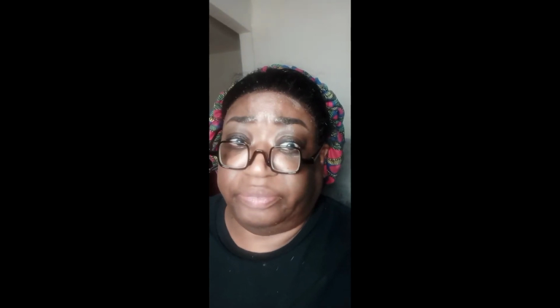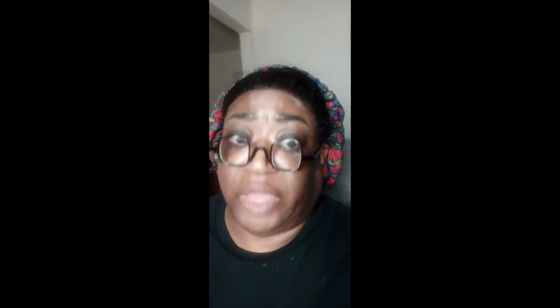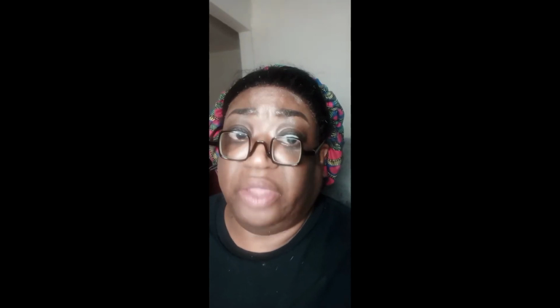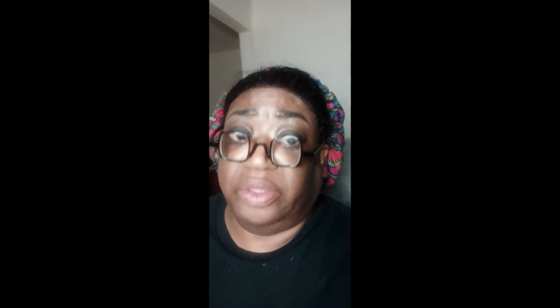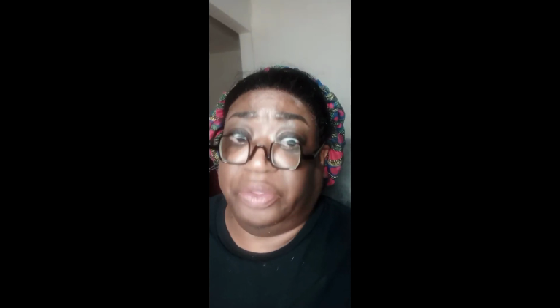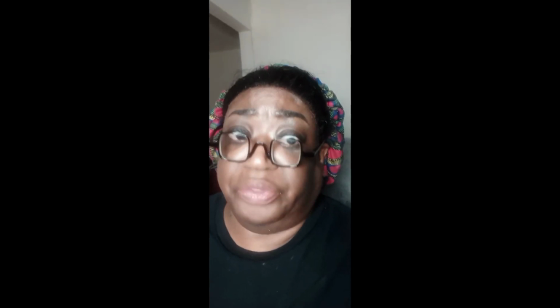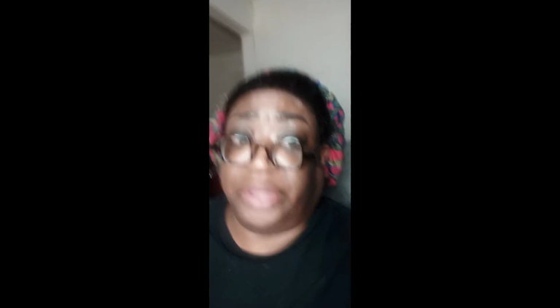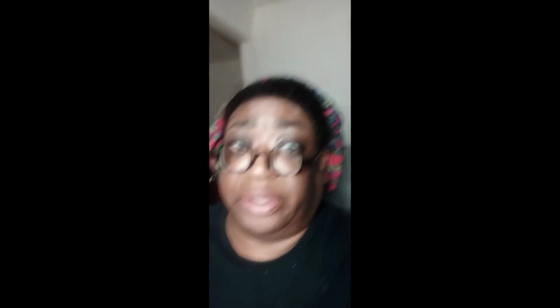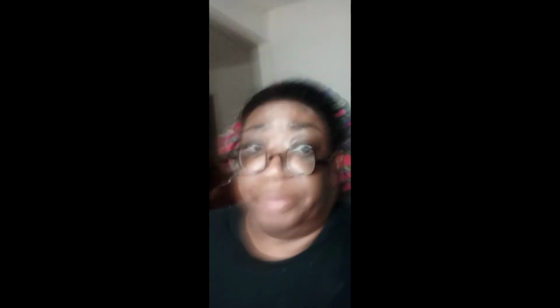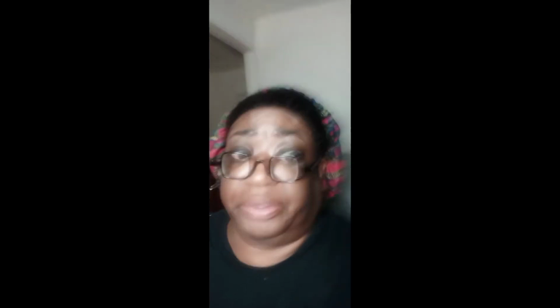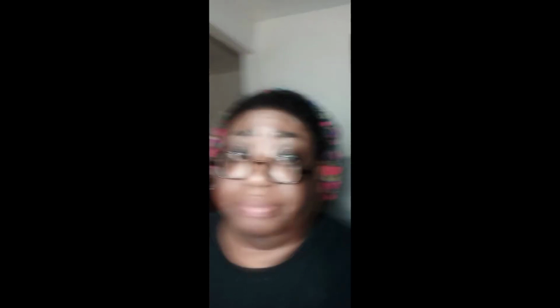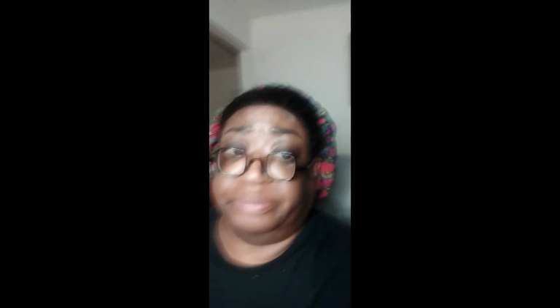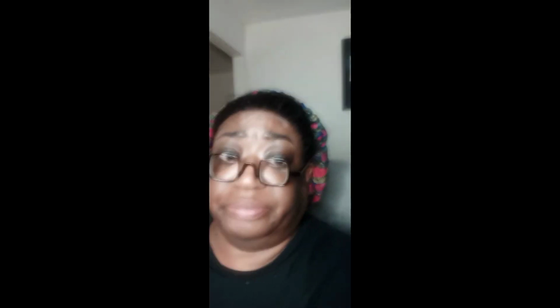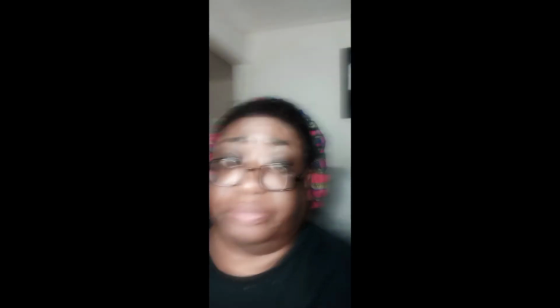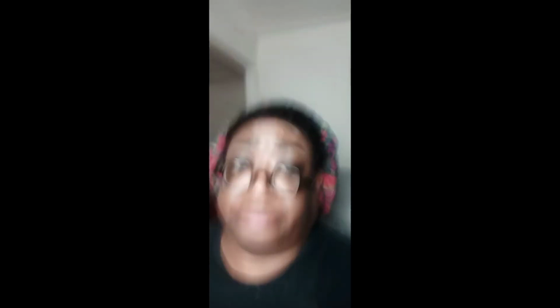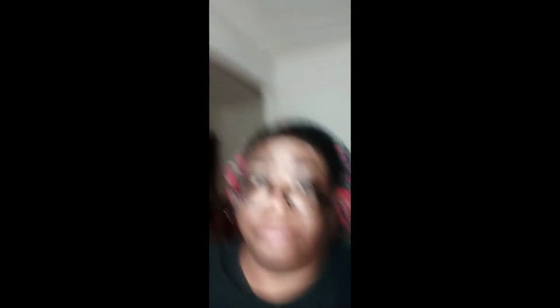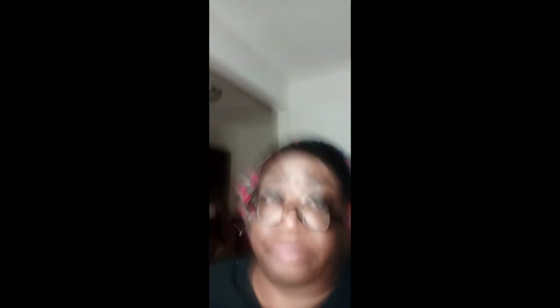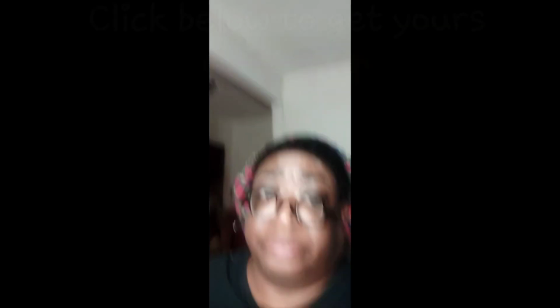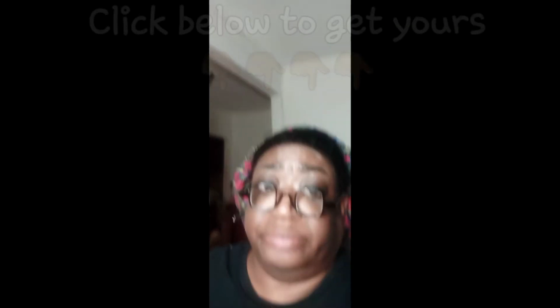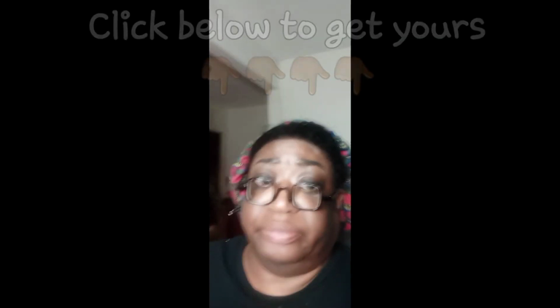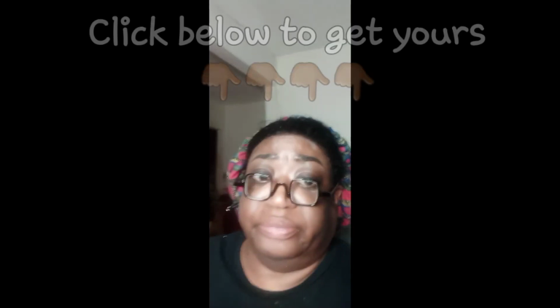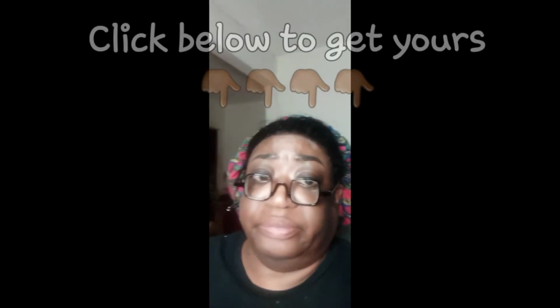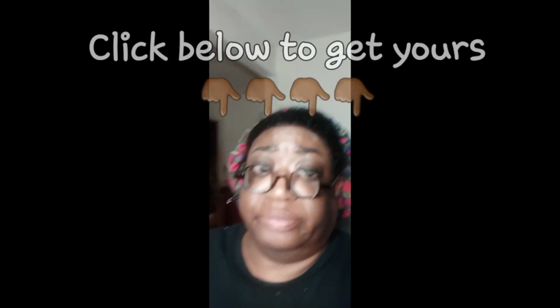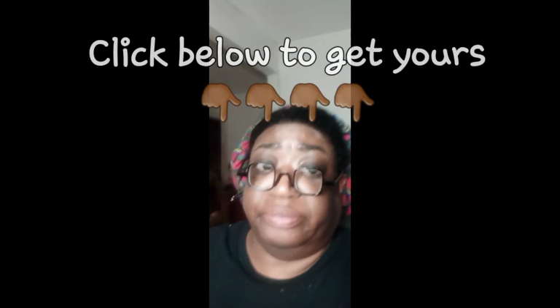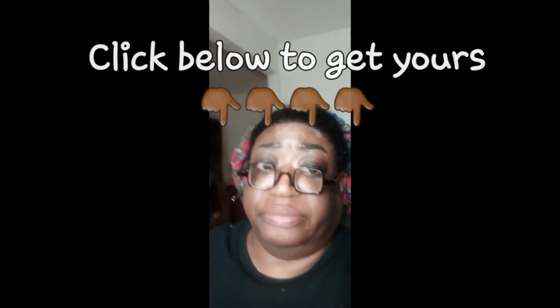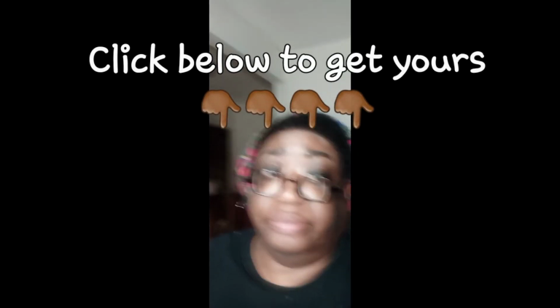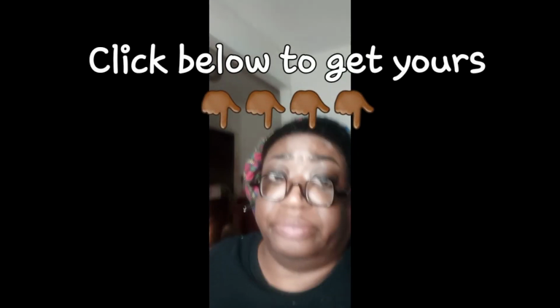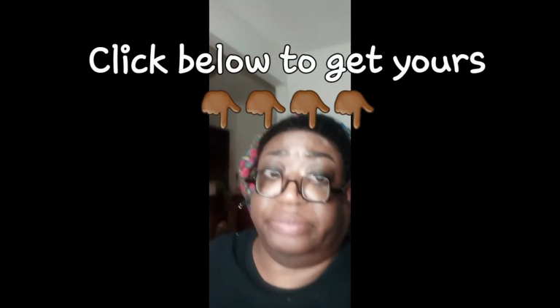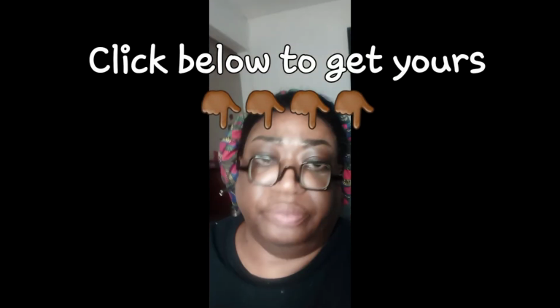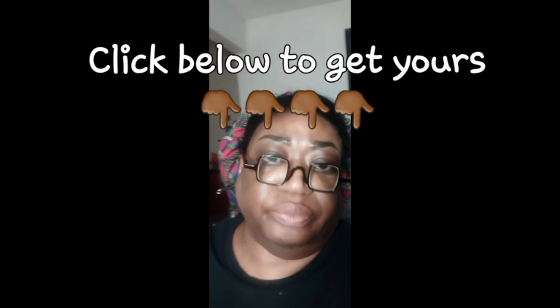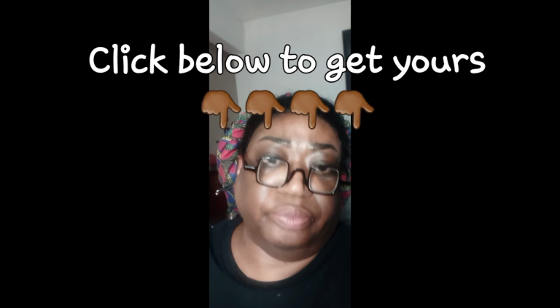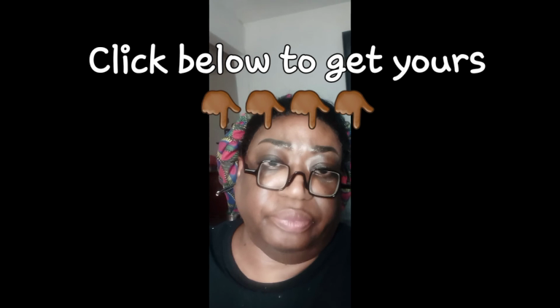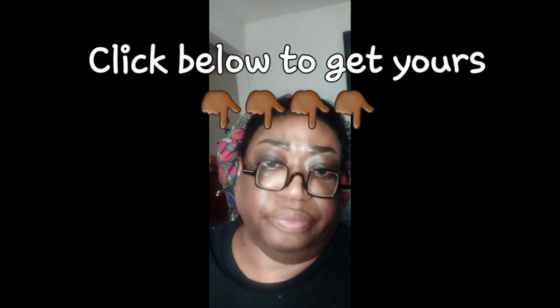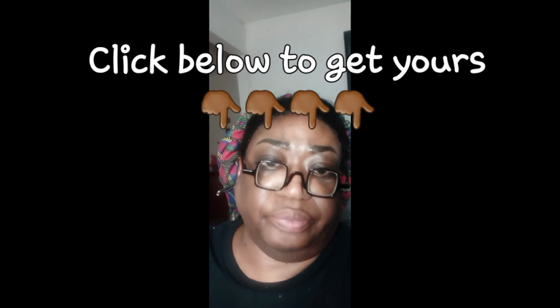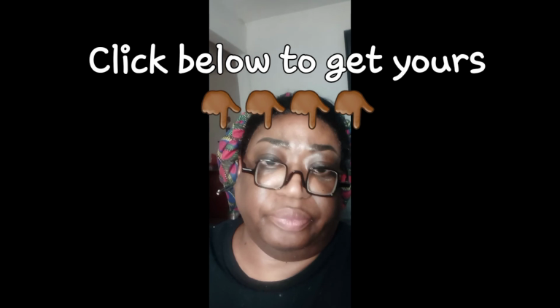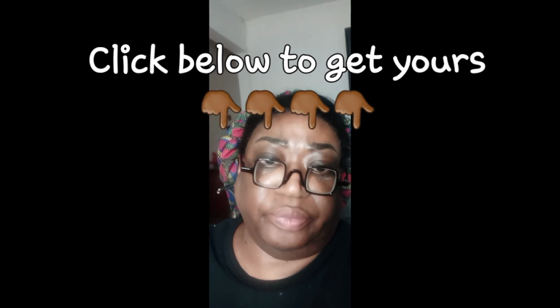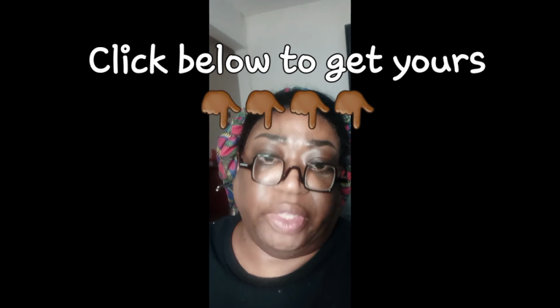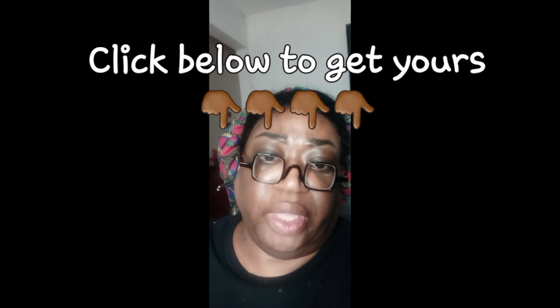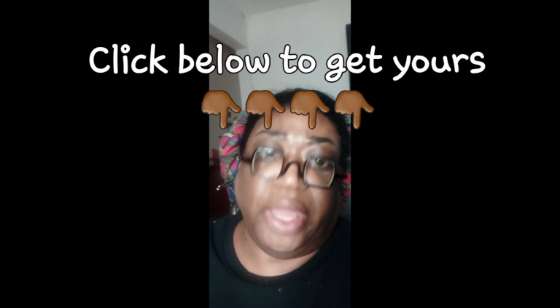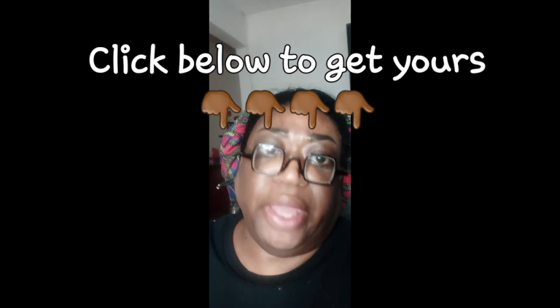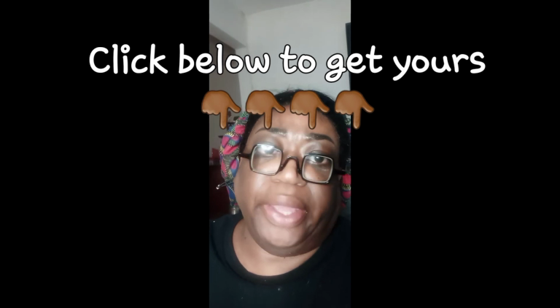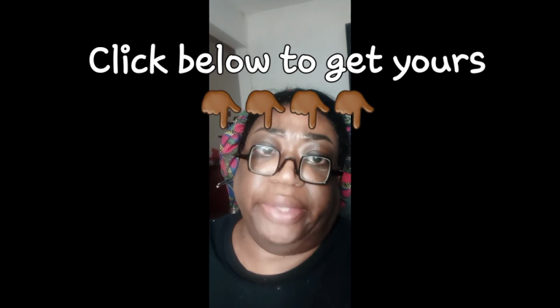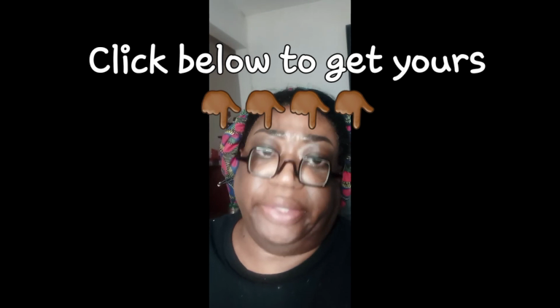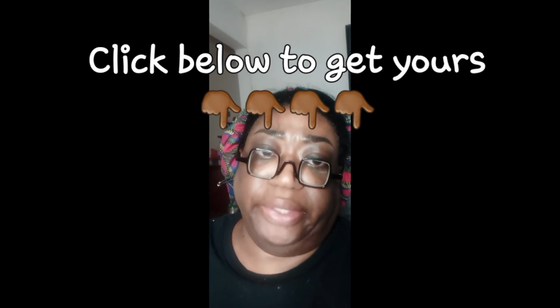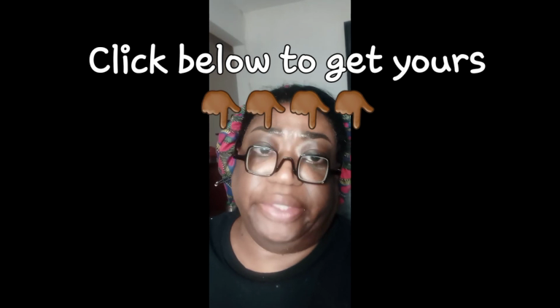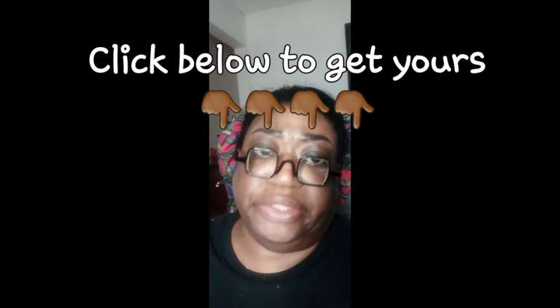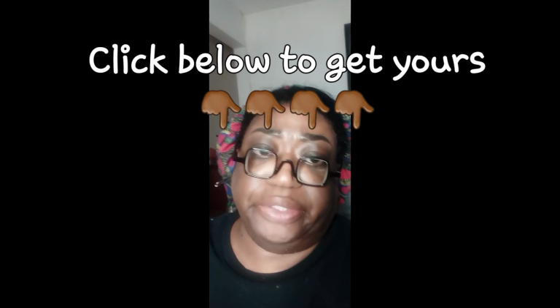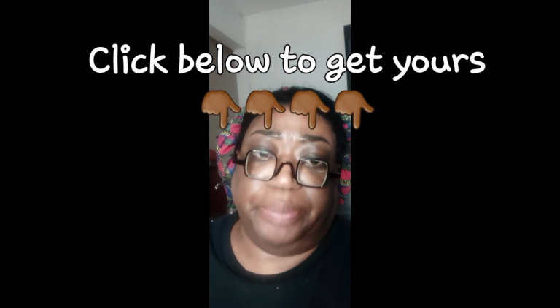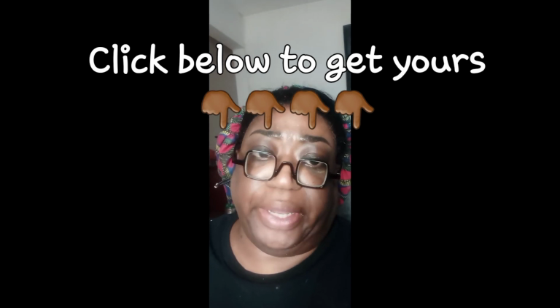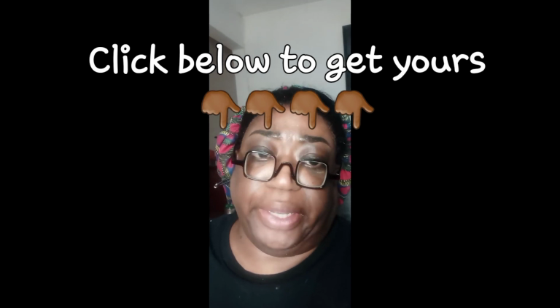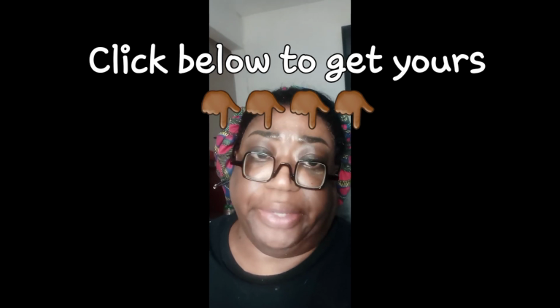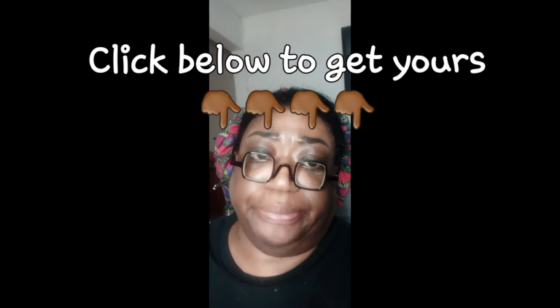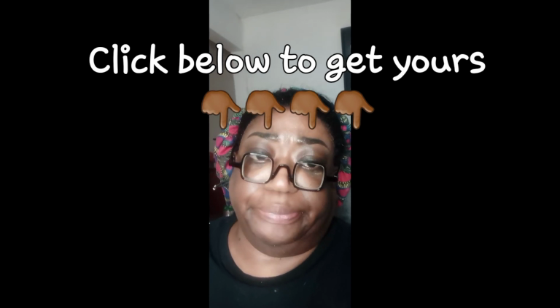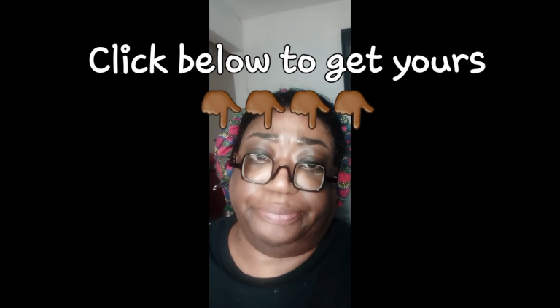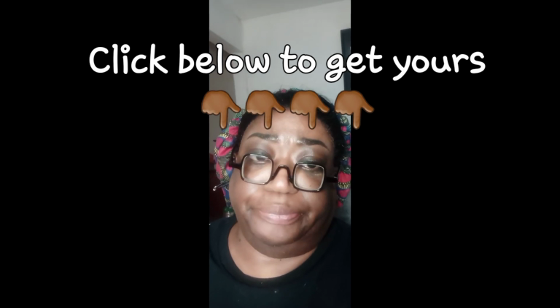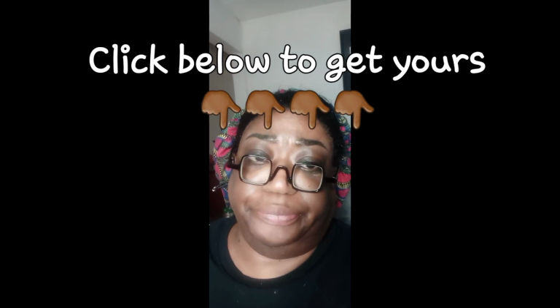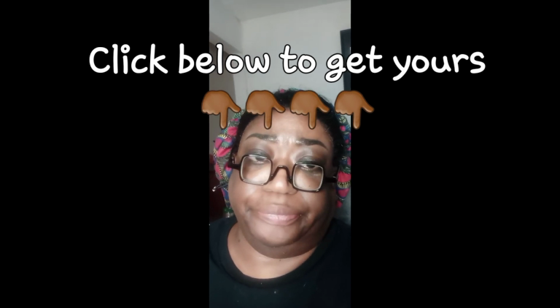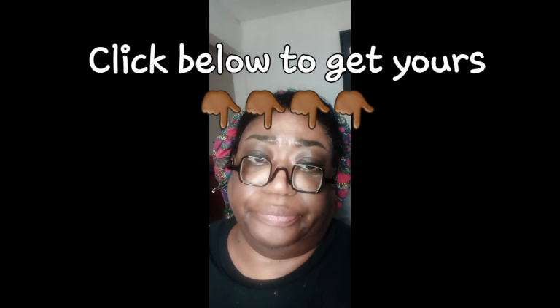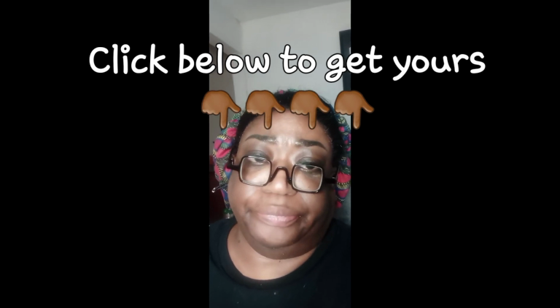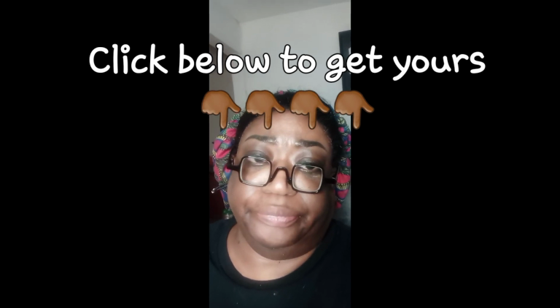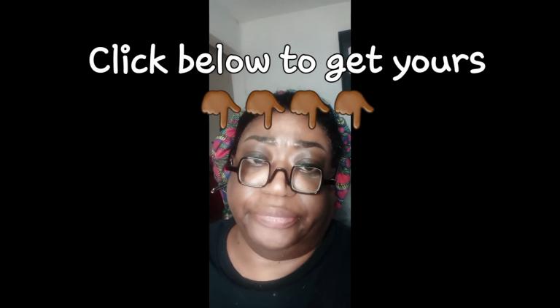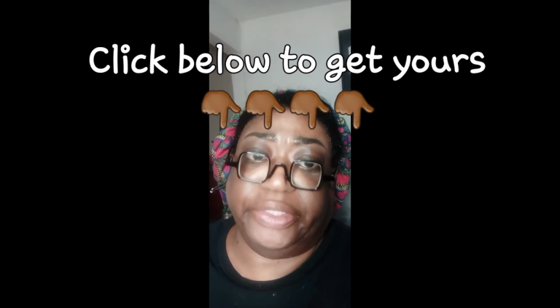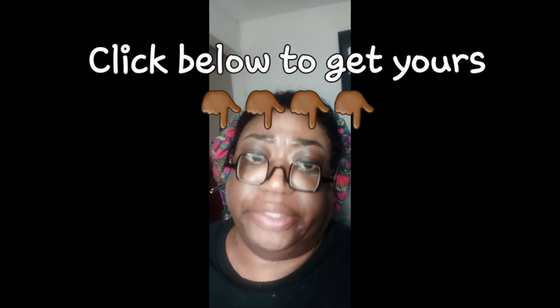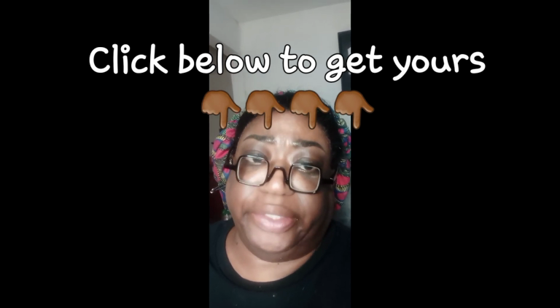You'll thank me. Link is in the bio — click.